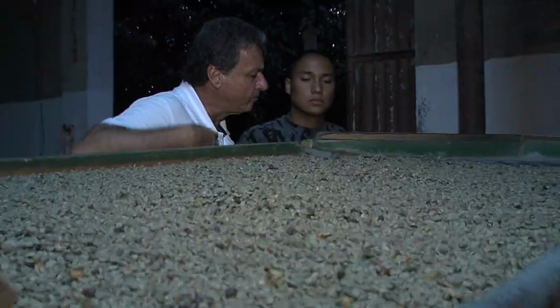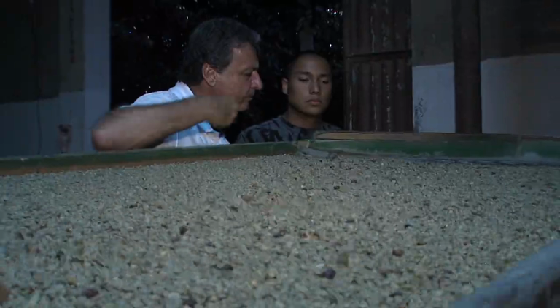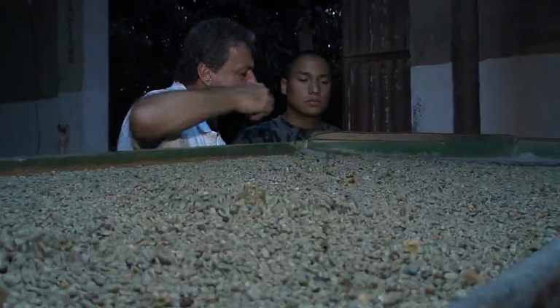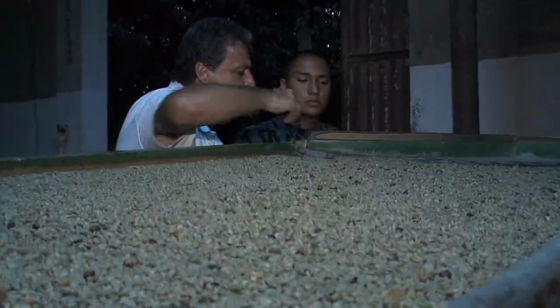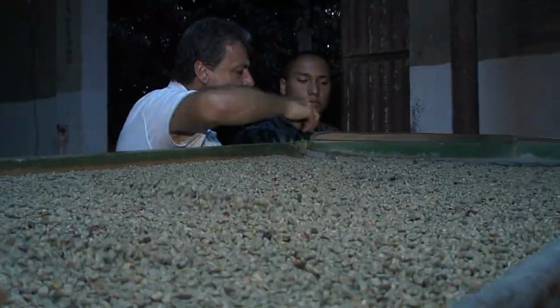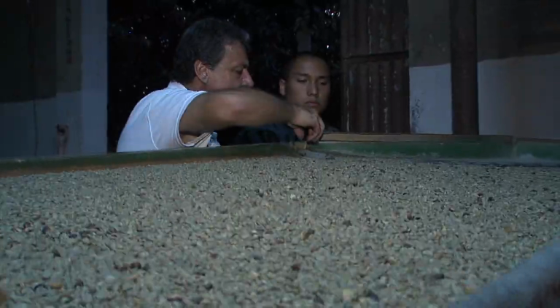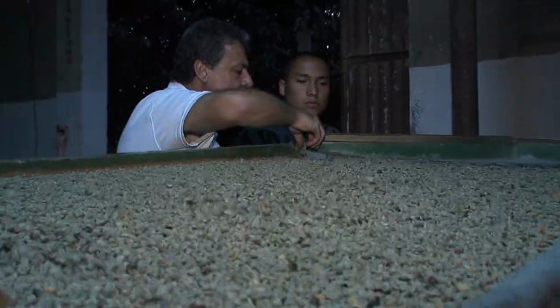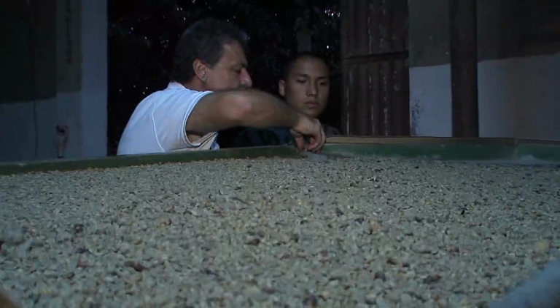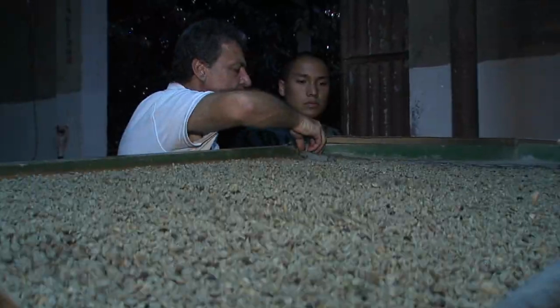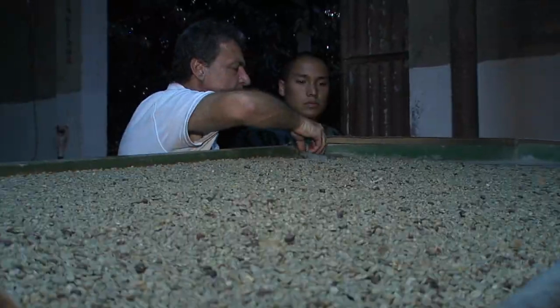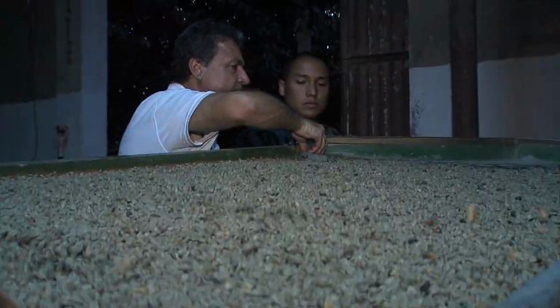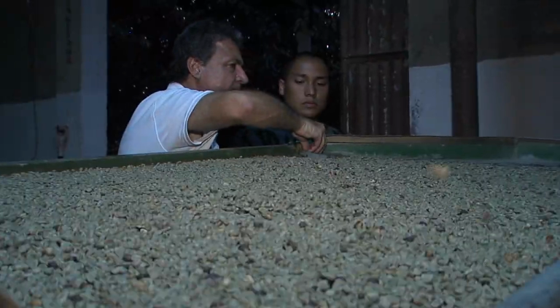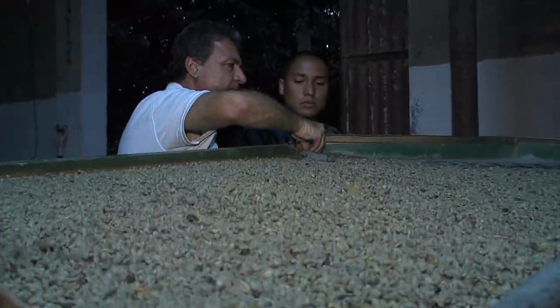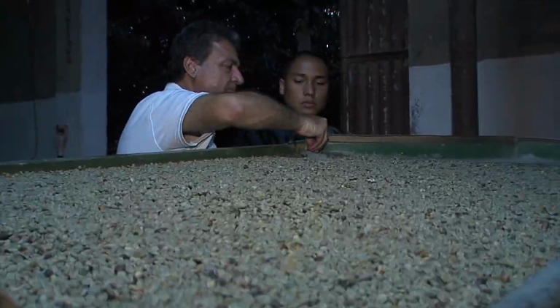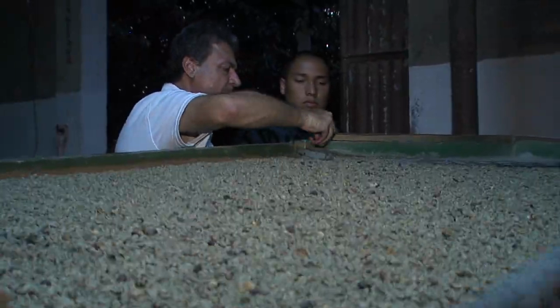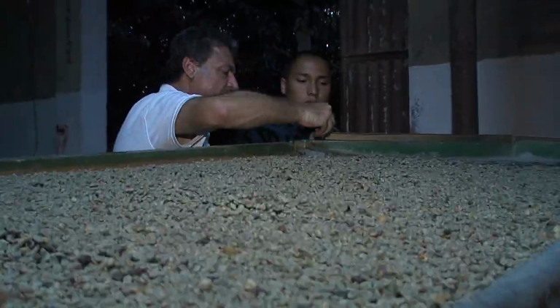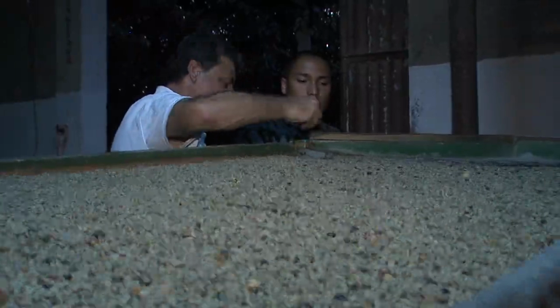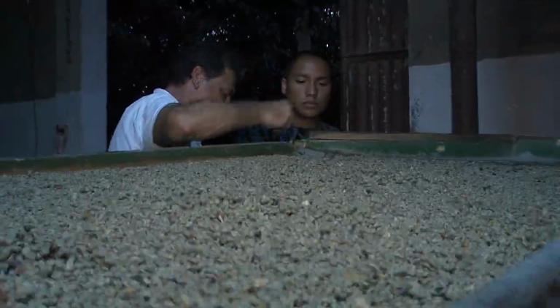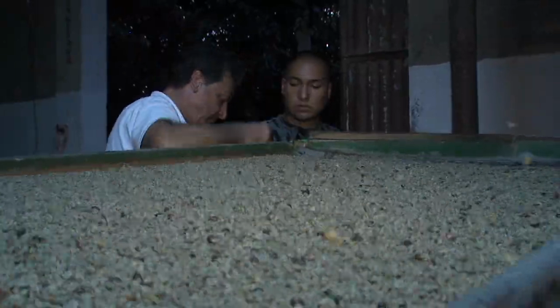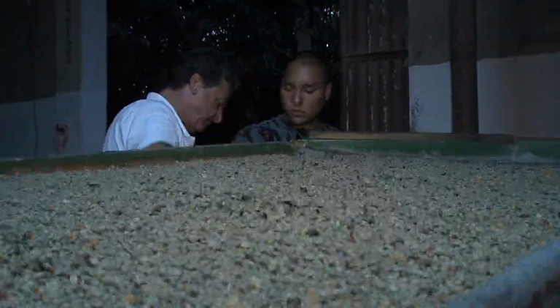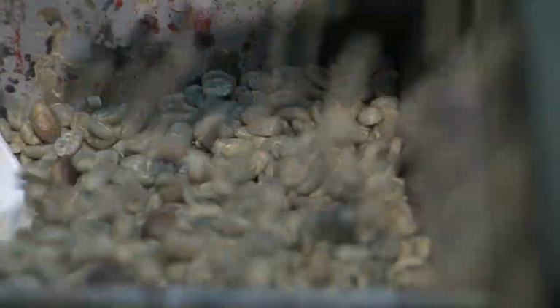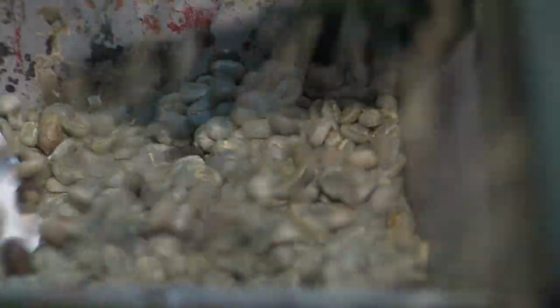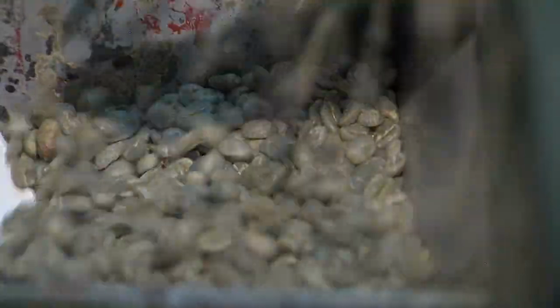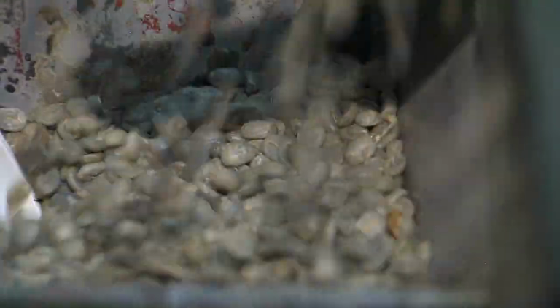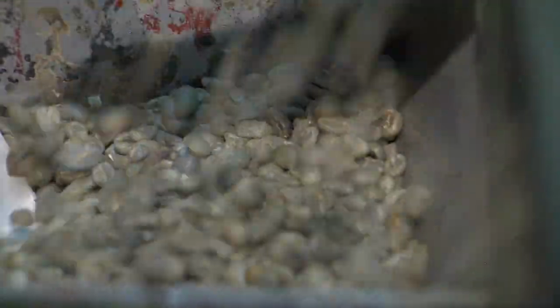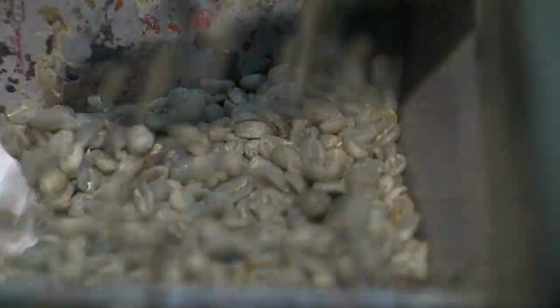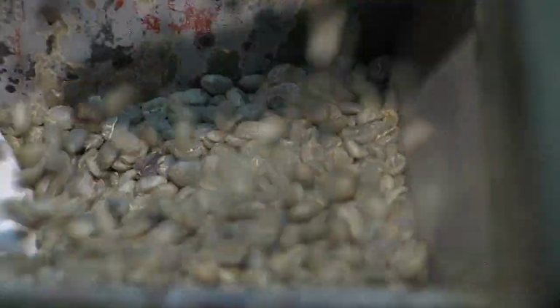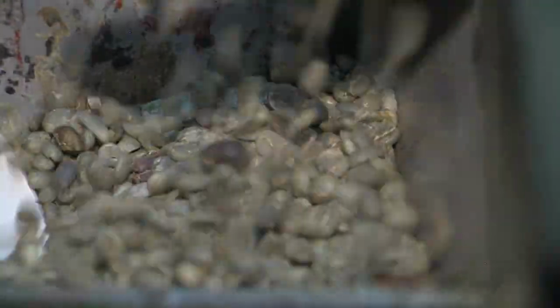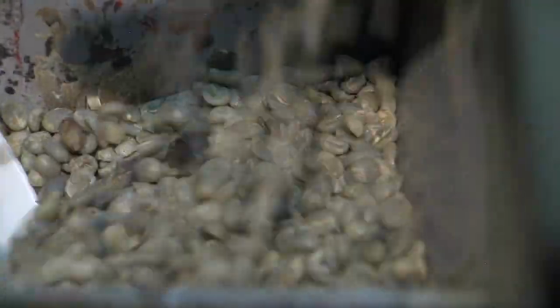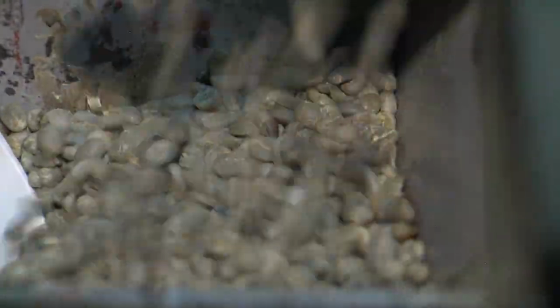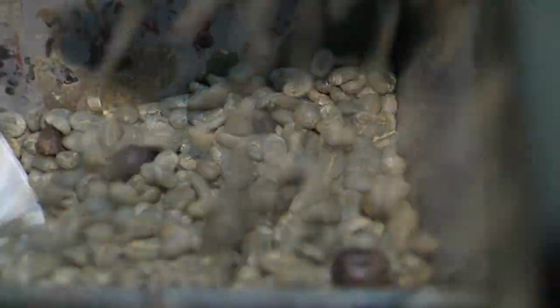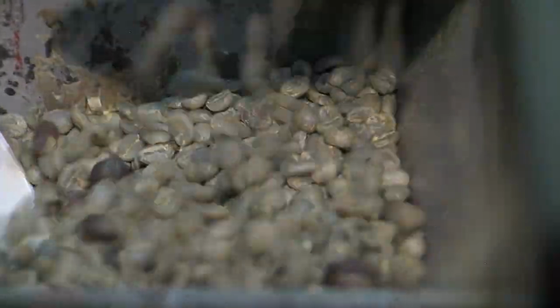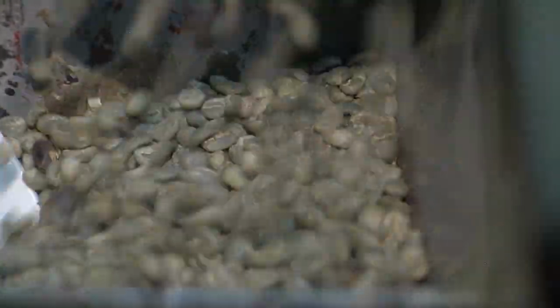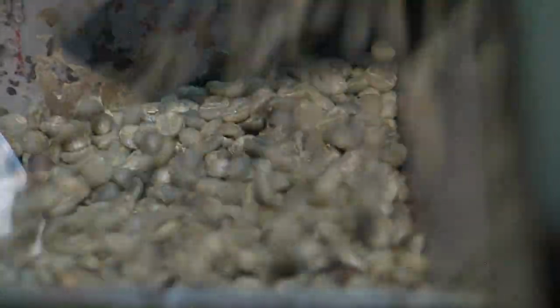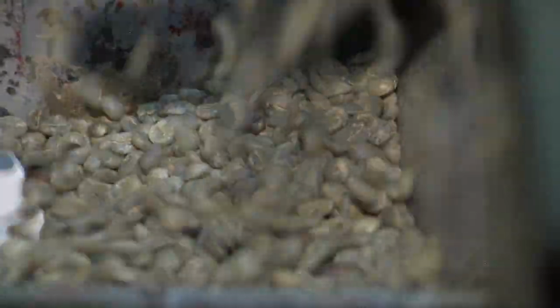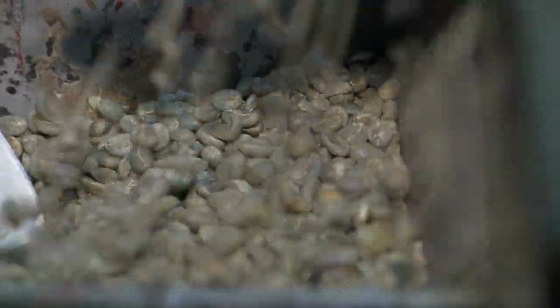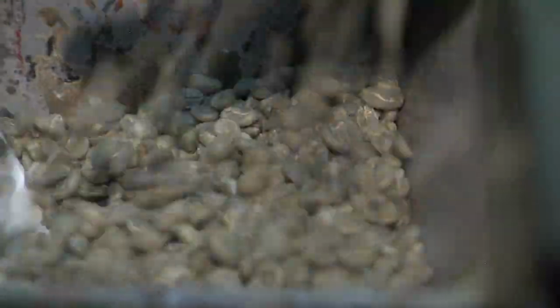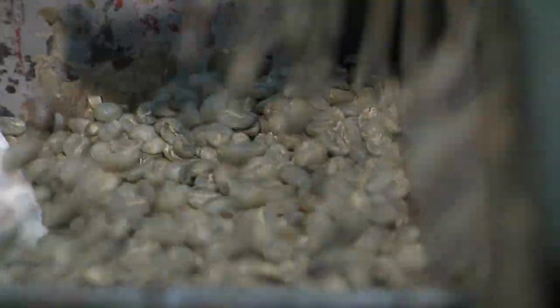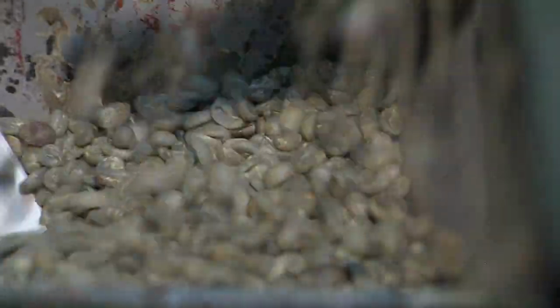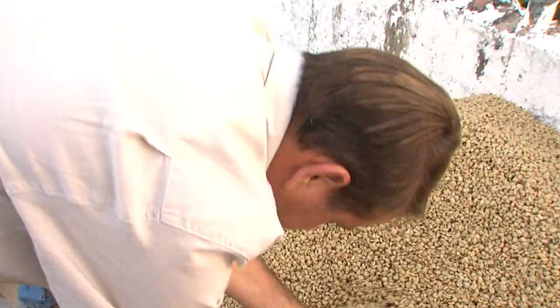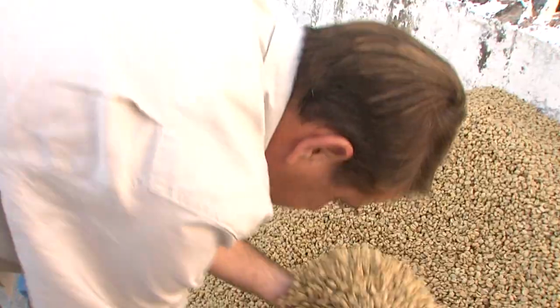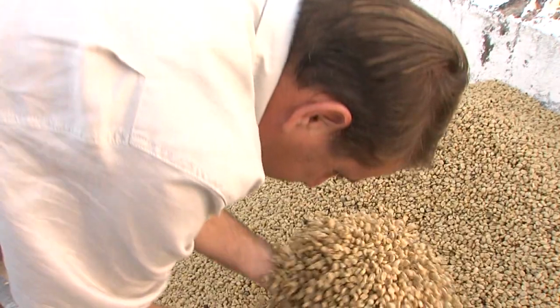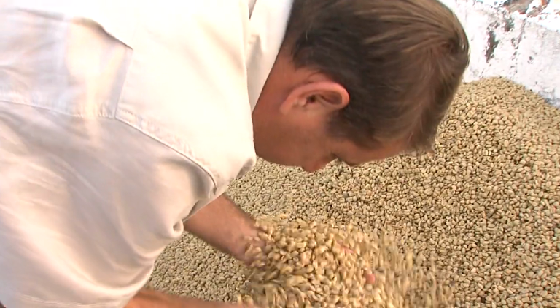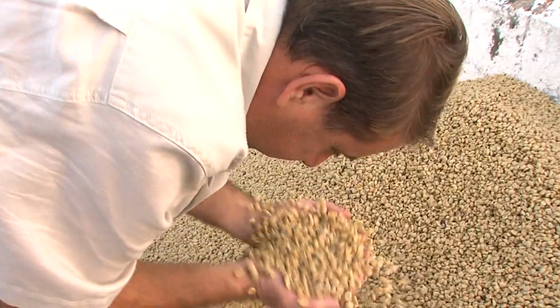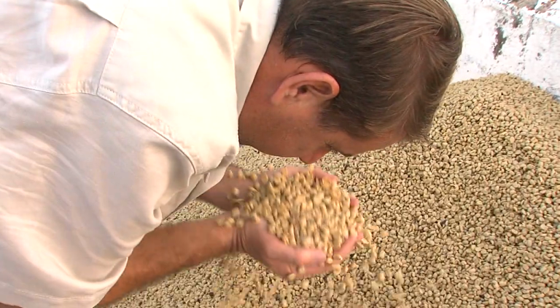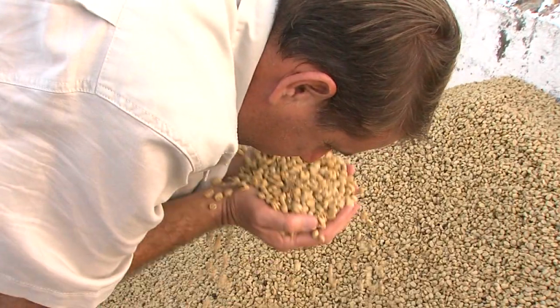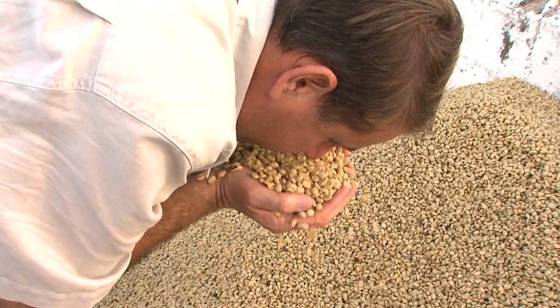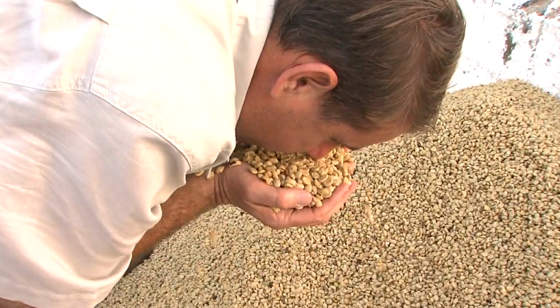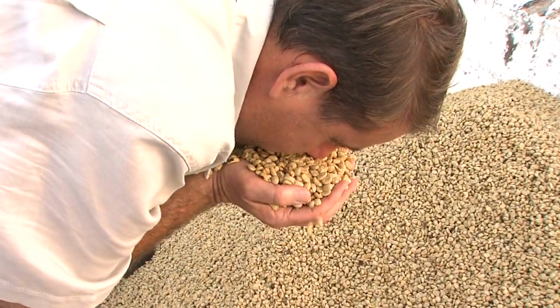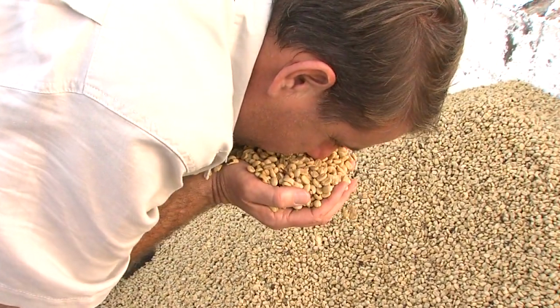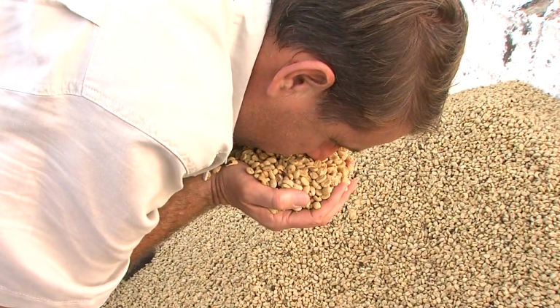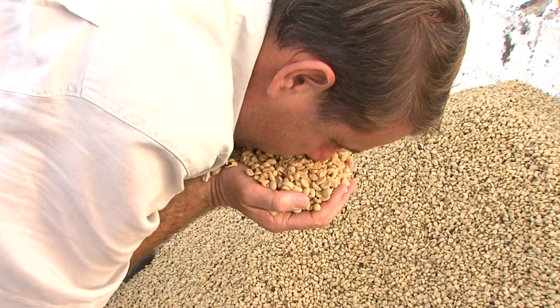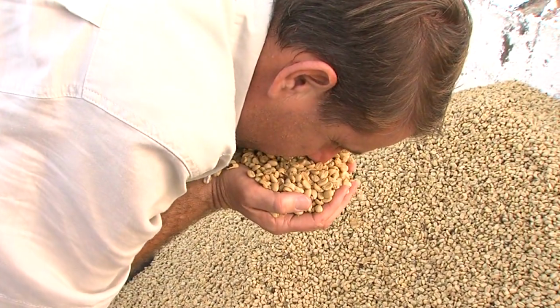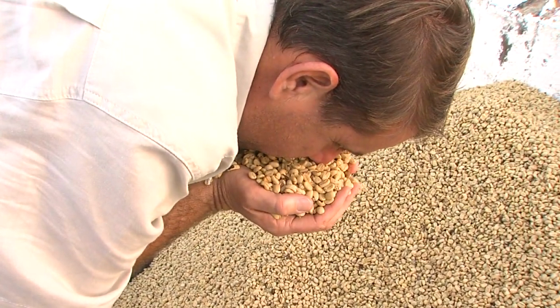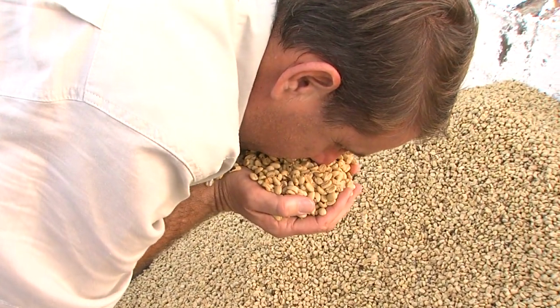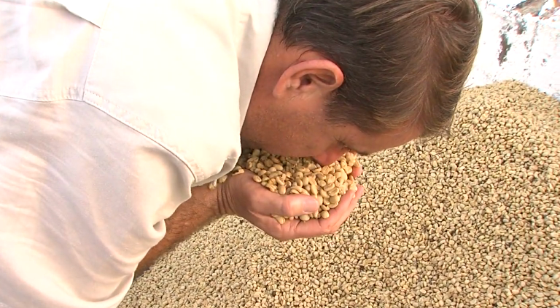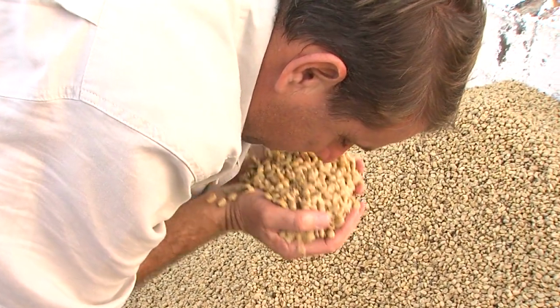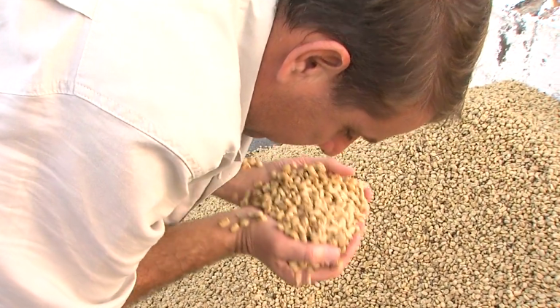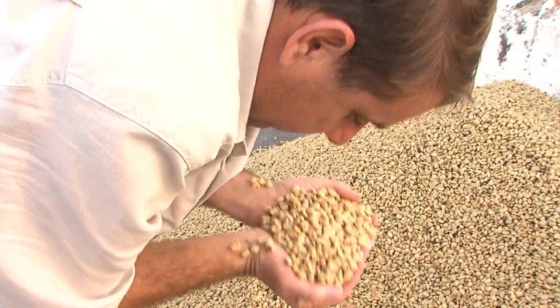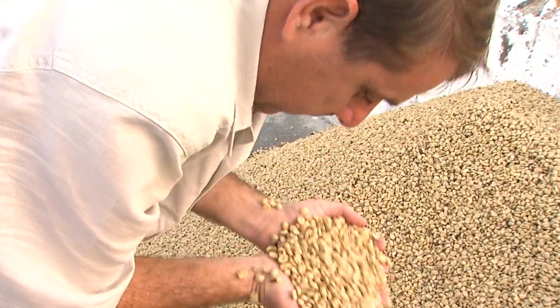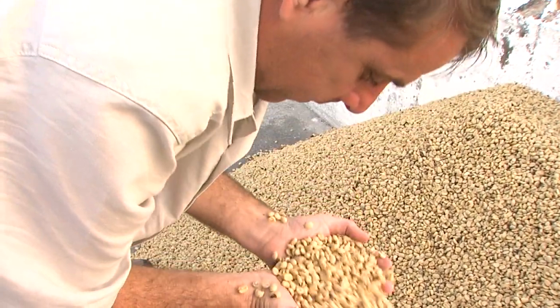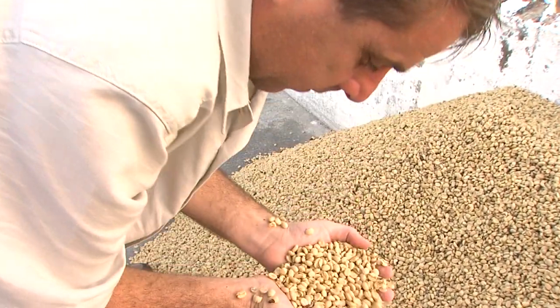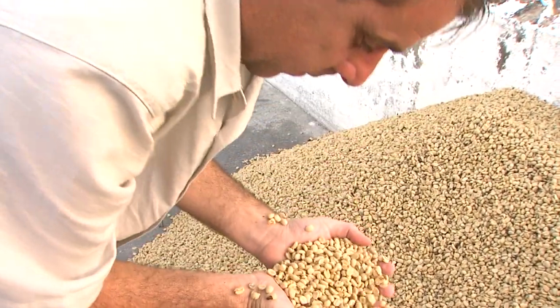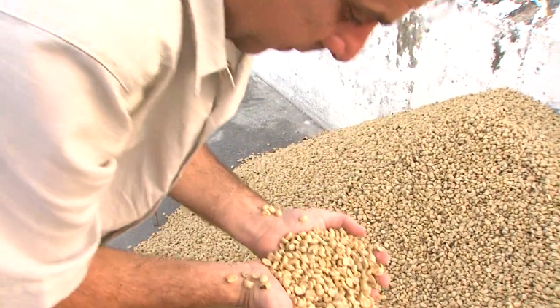The final step is a sorting table that forces the bad beans to the bottom of the pile, so the best ones can get bagged and ready for shipment.